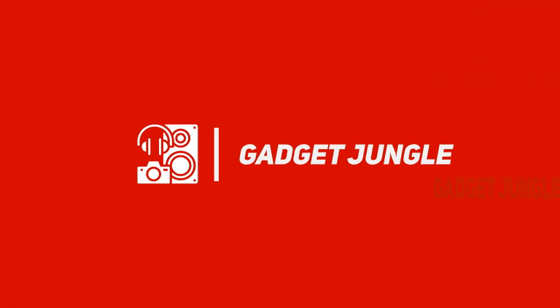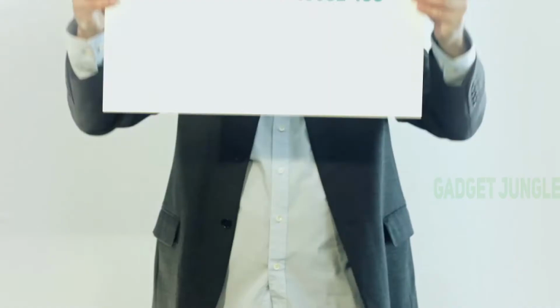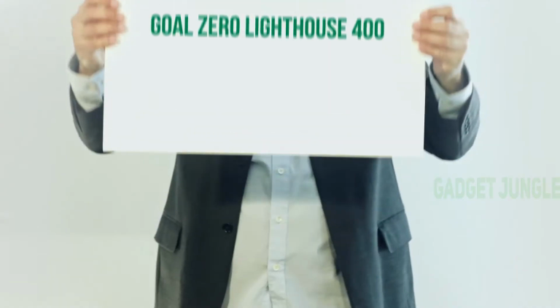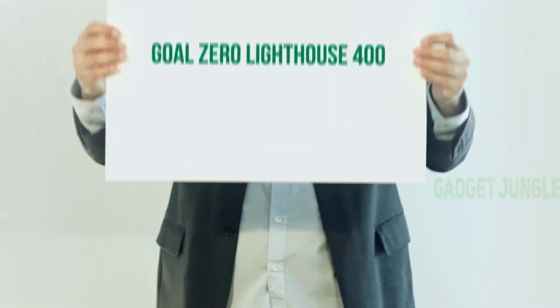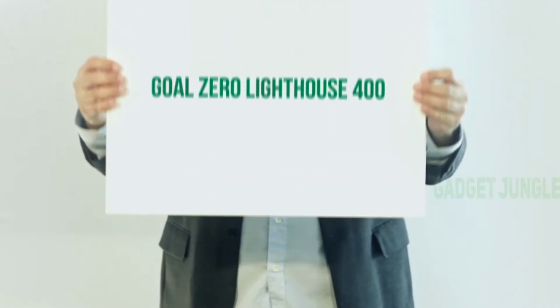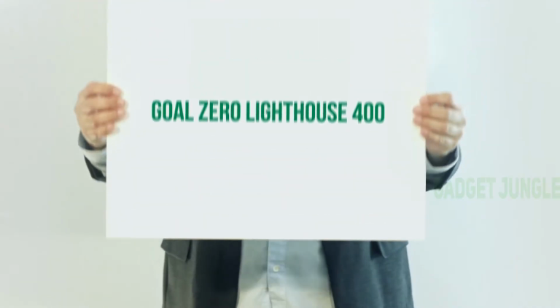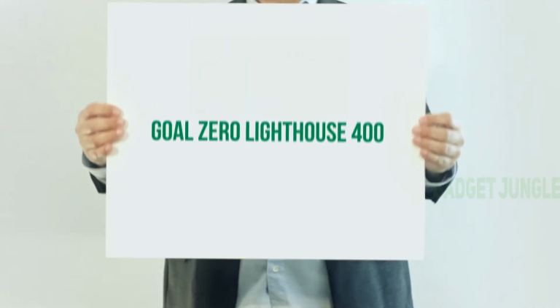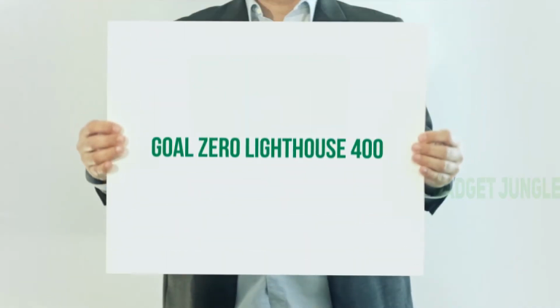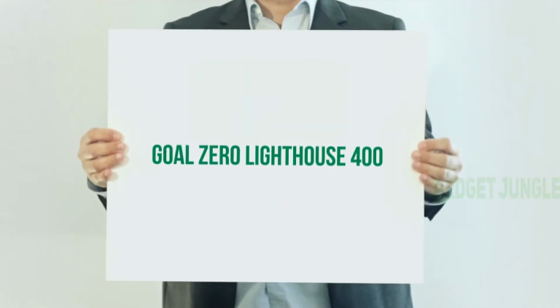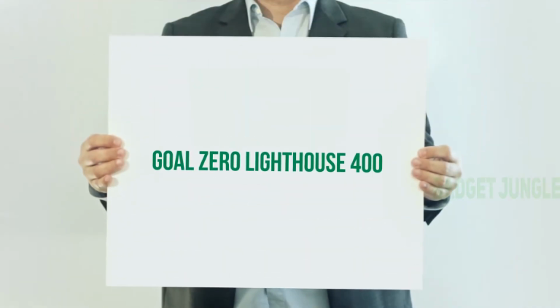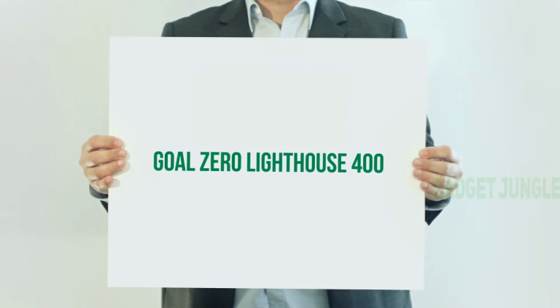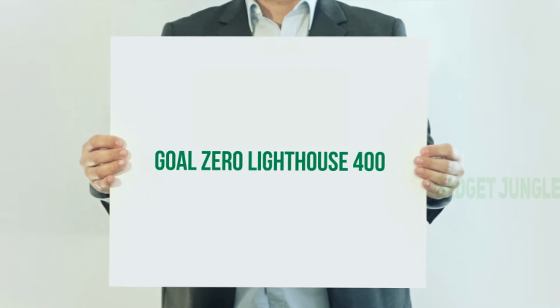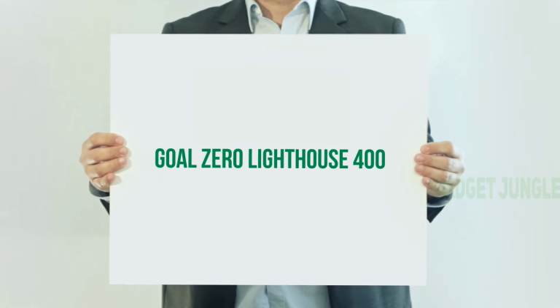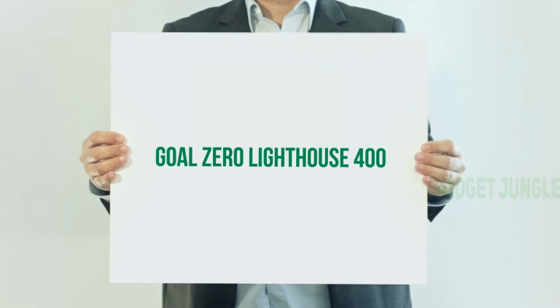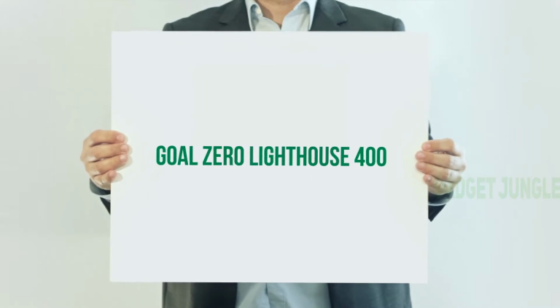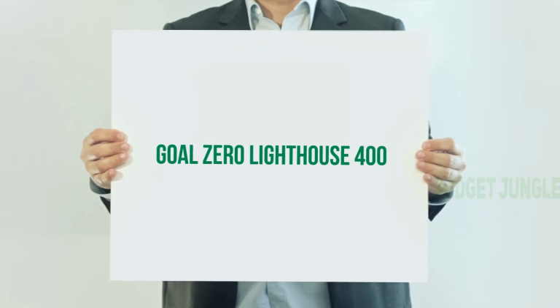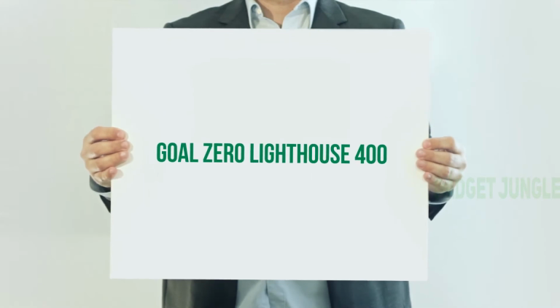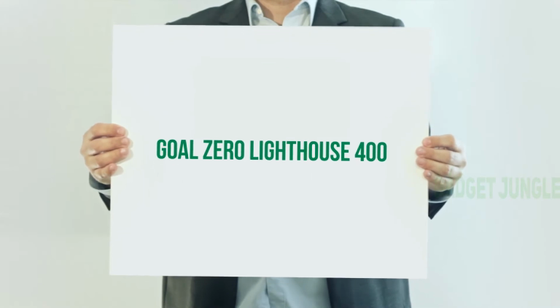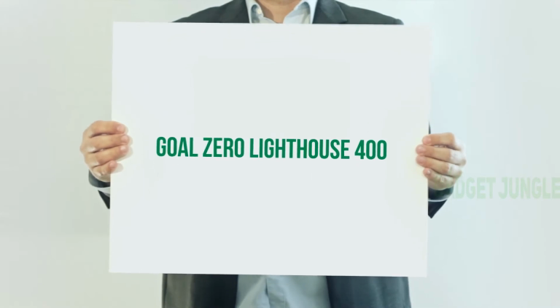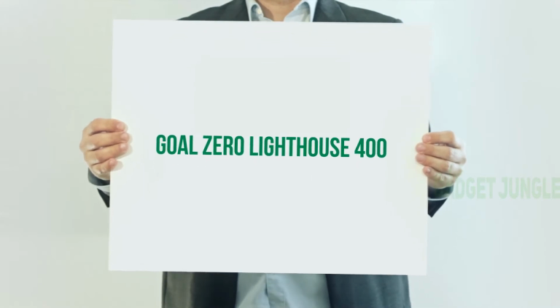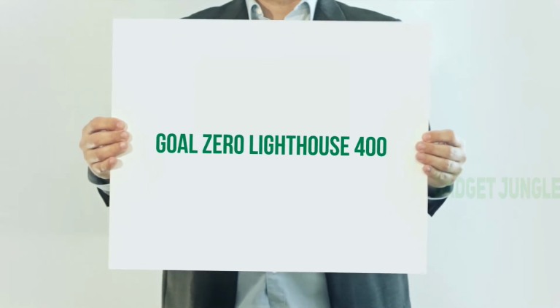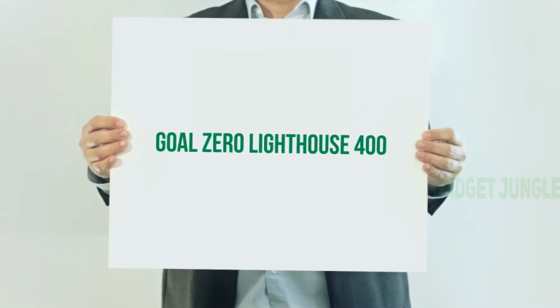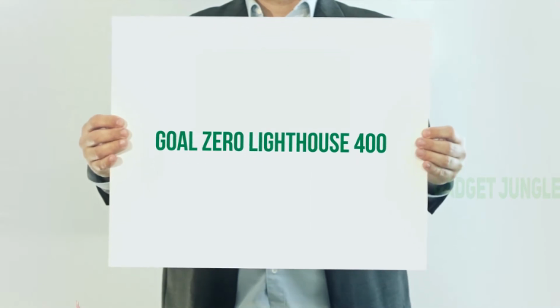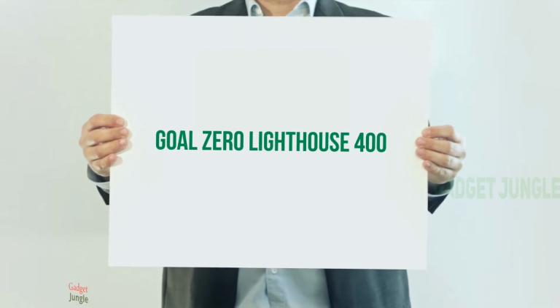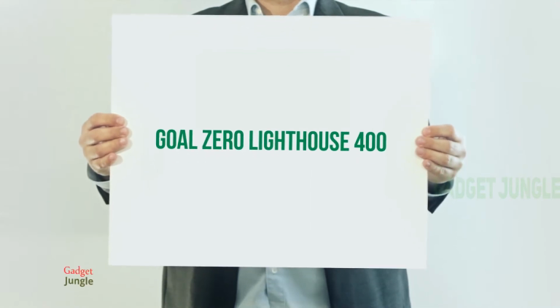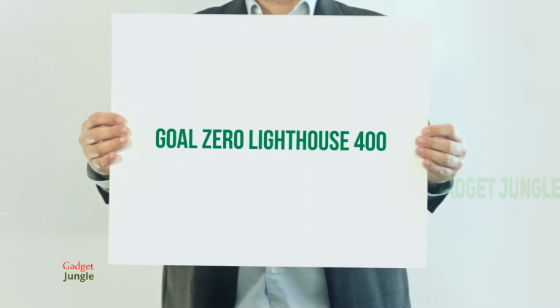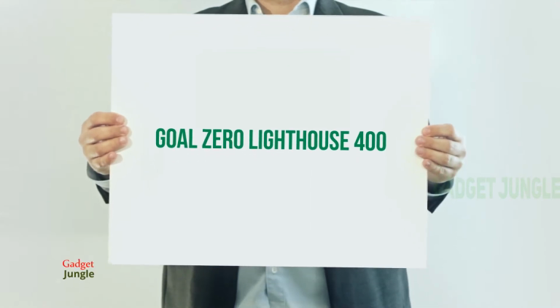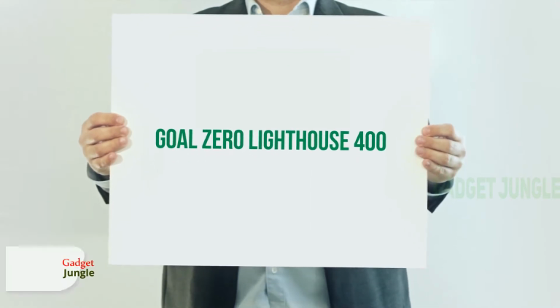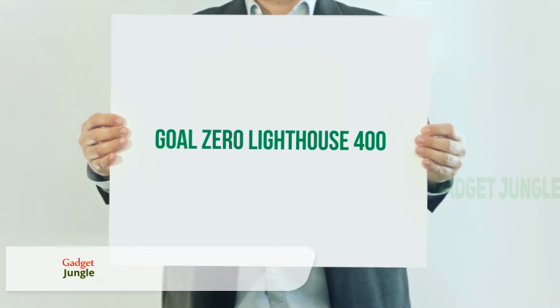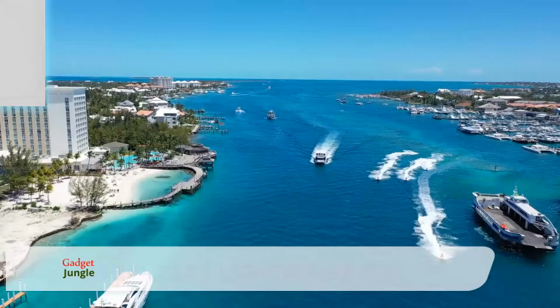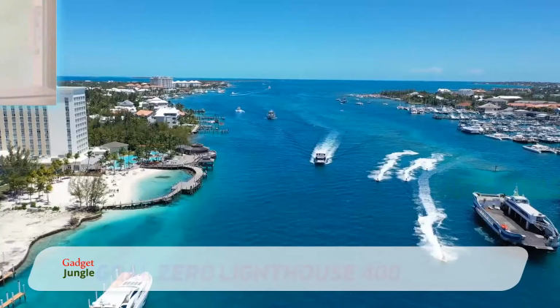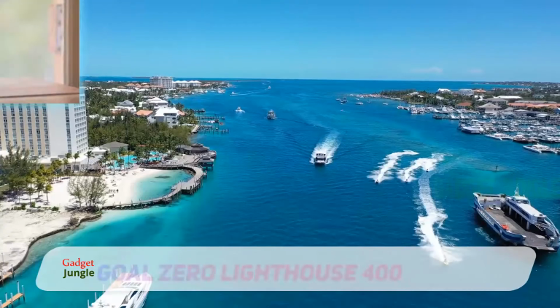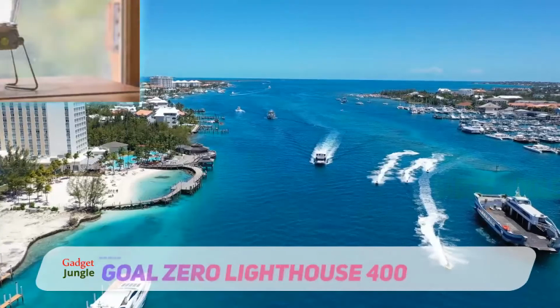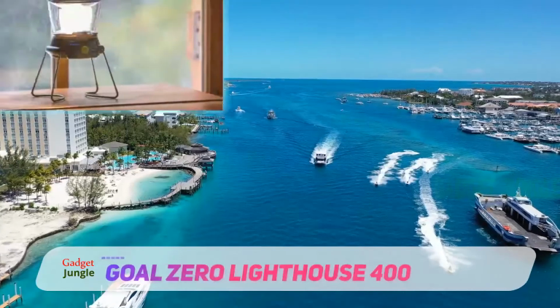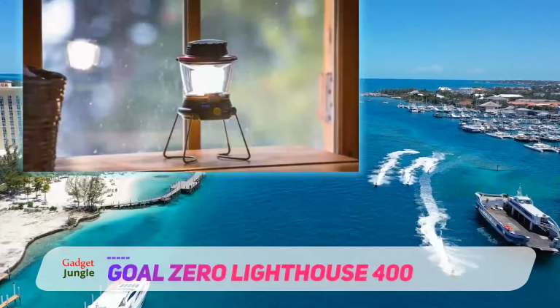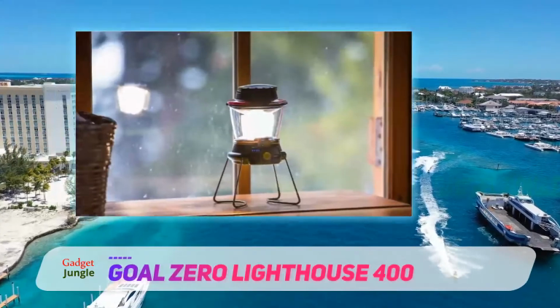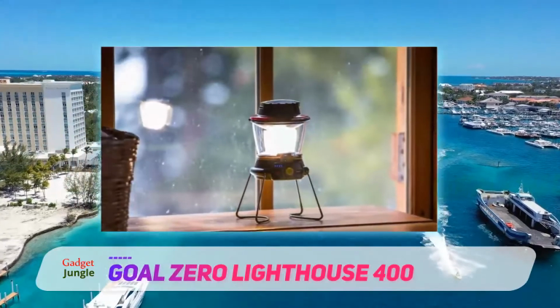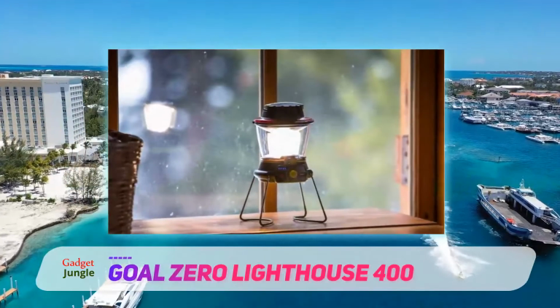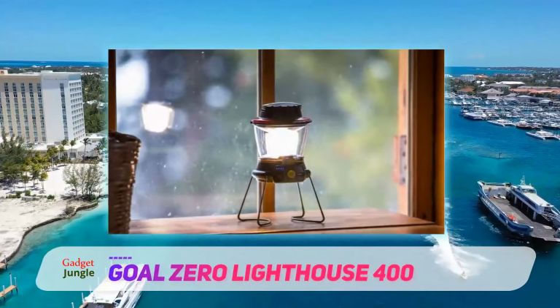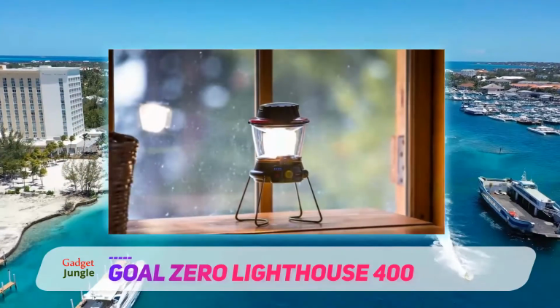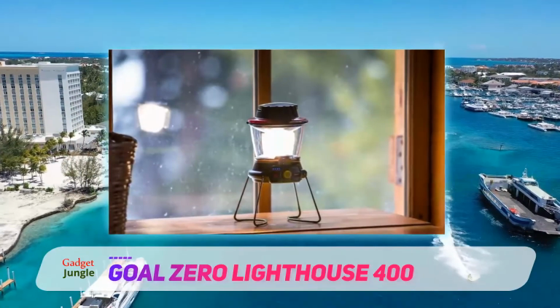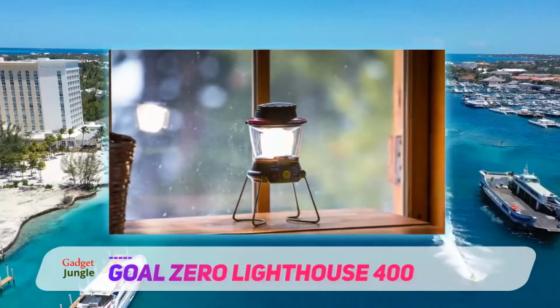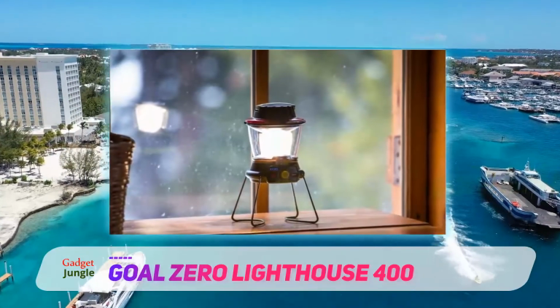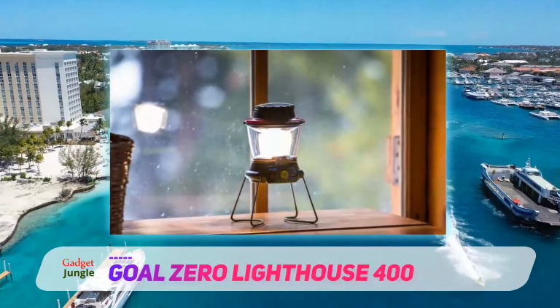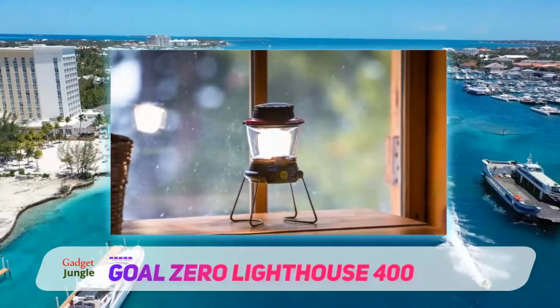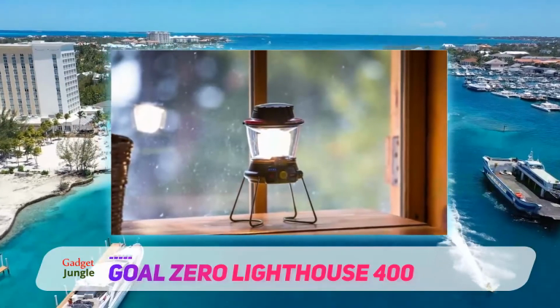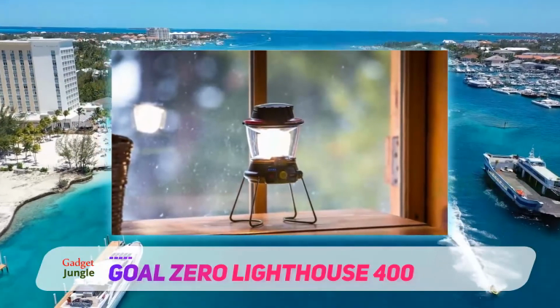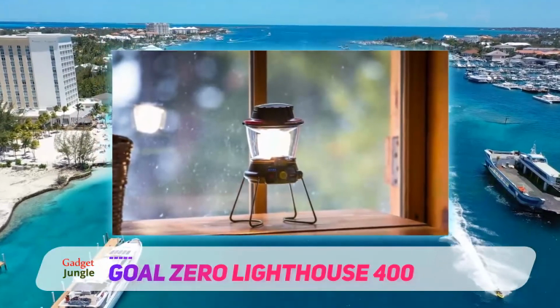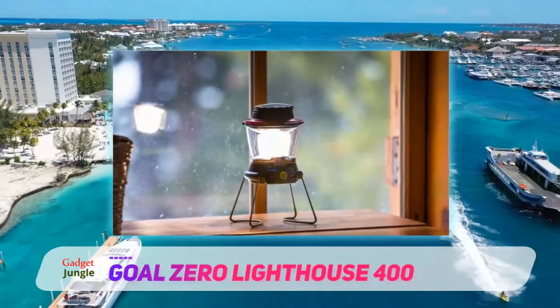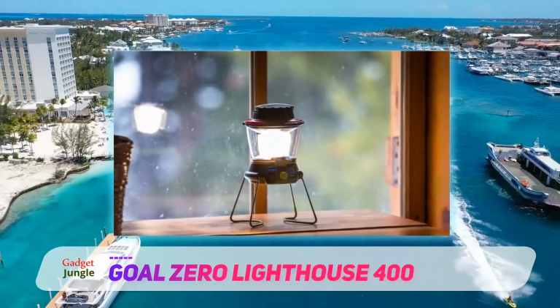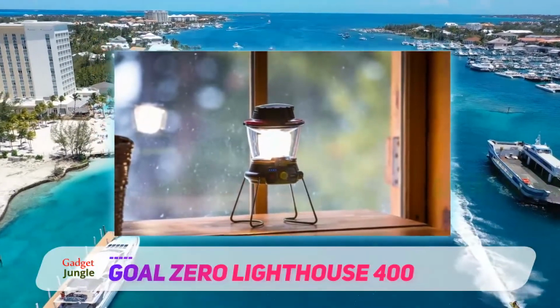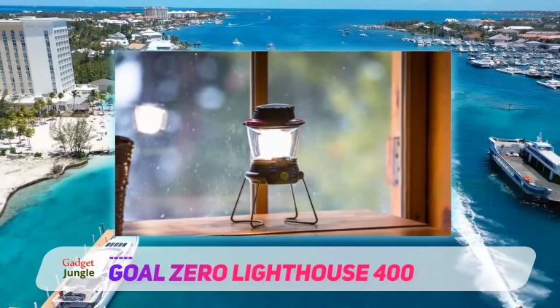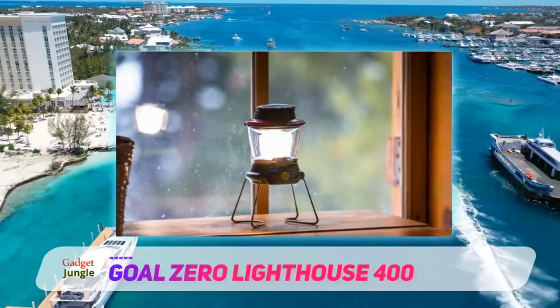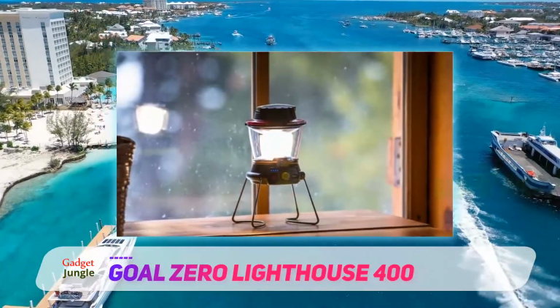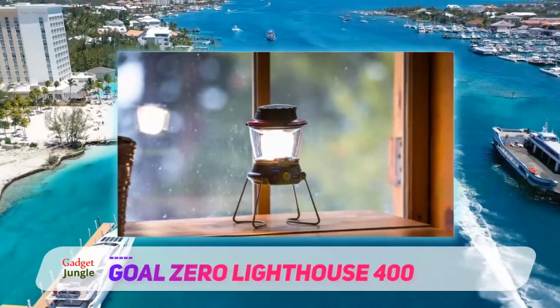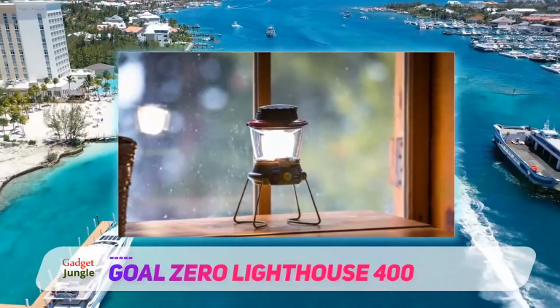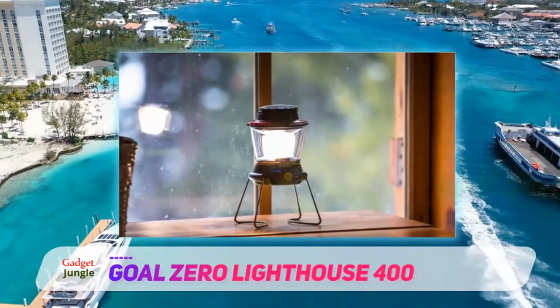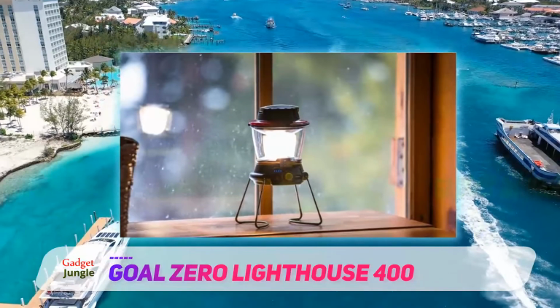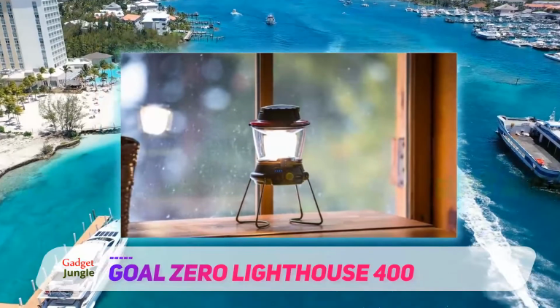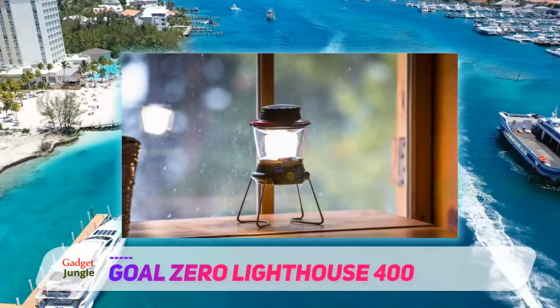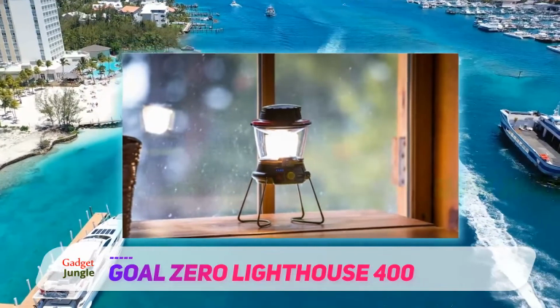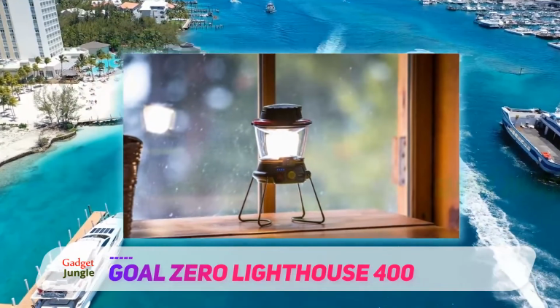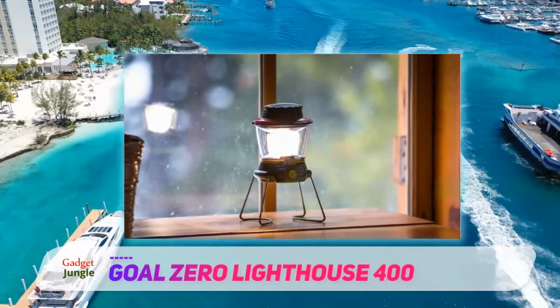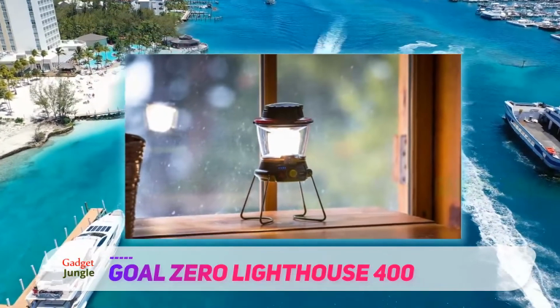Goal Zero Lighthouse 400. A more sophisticated take on the camping lantern, the Lighthouse 400 is unique and useful.